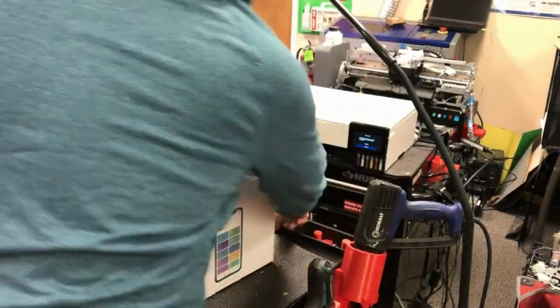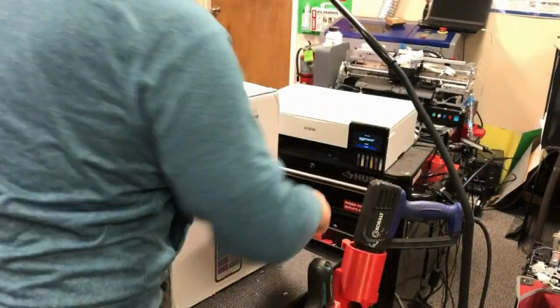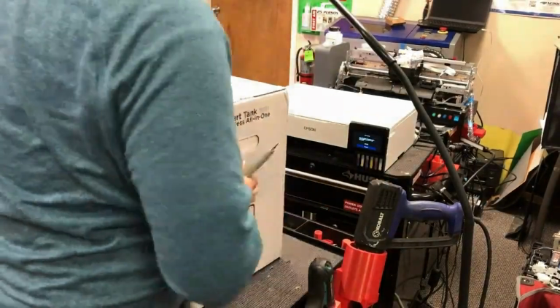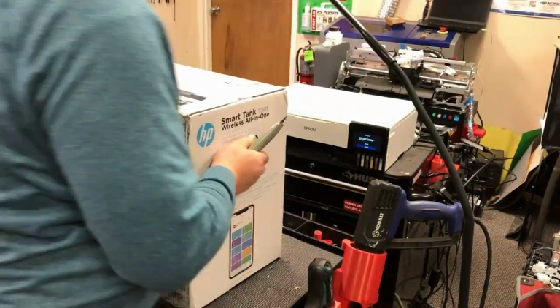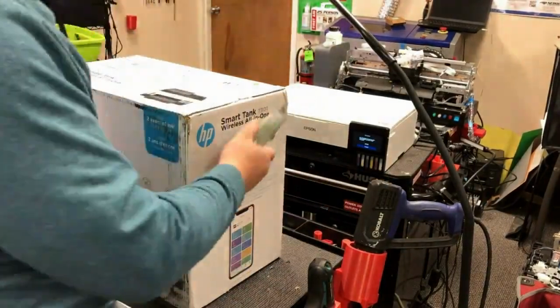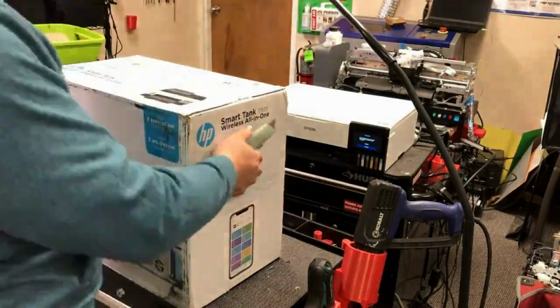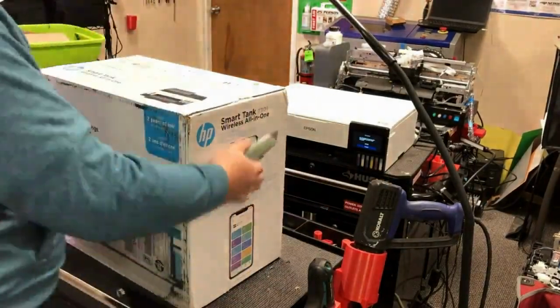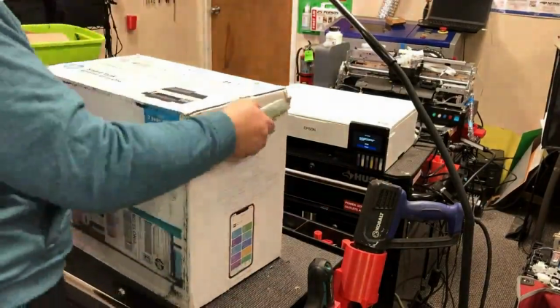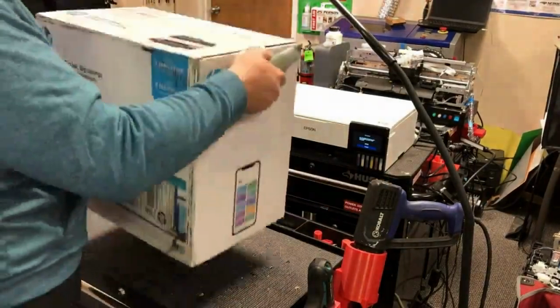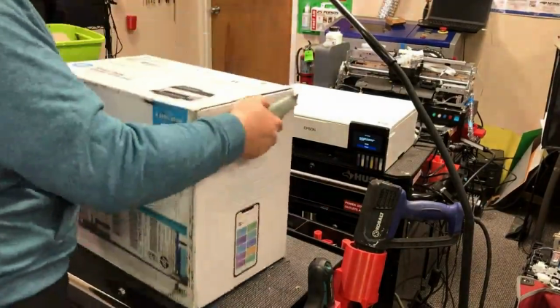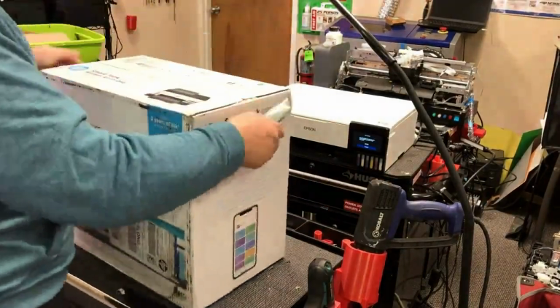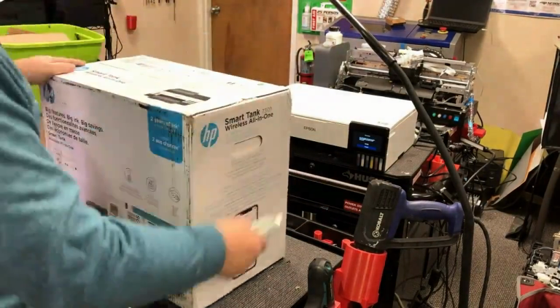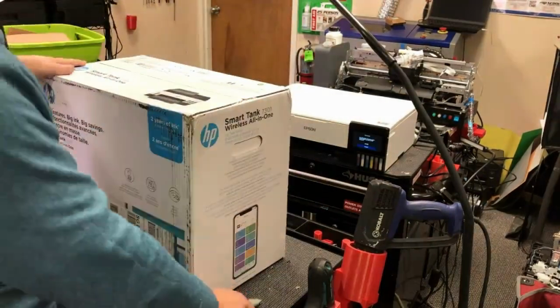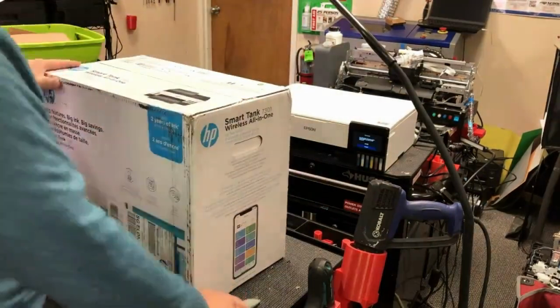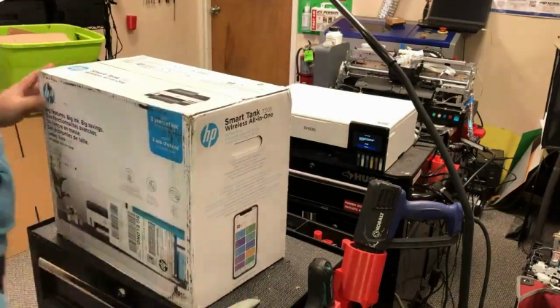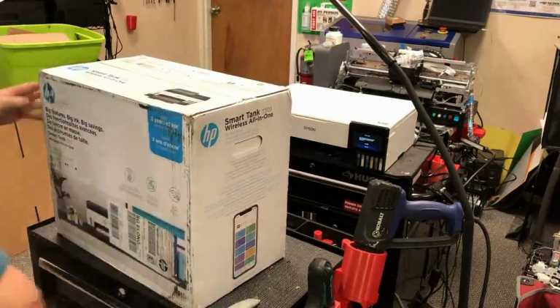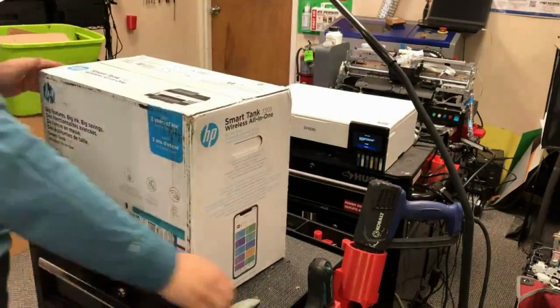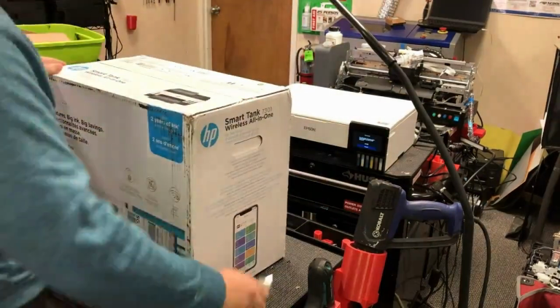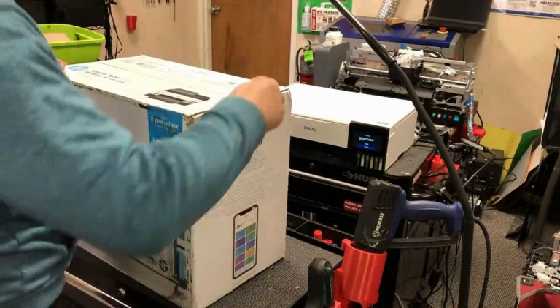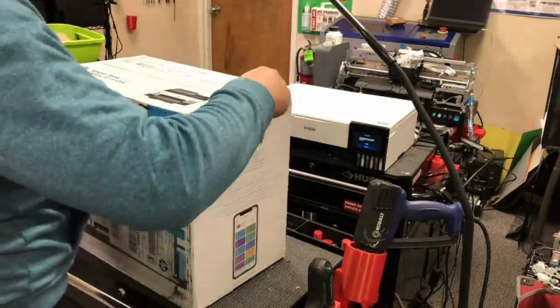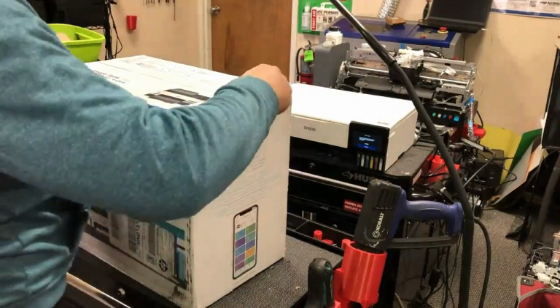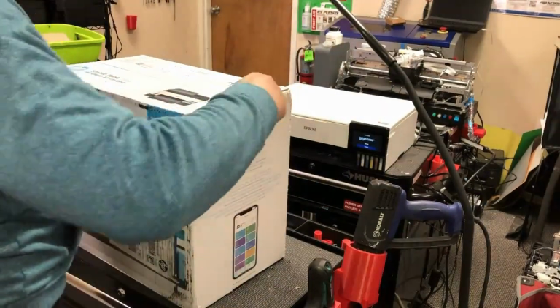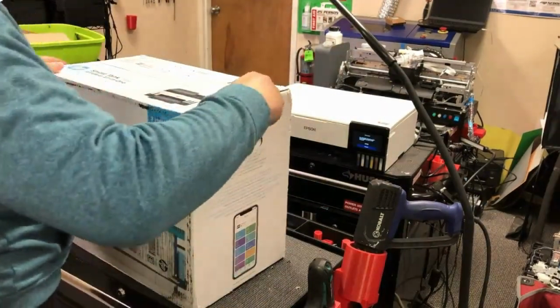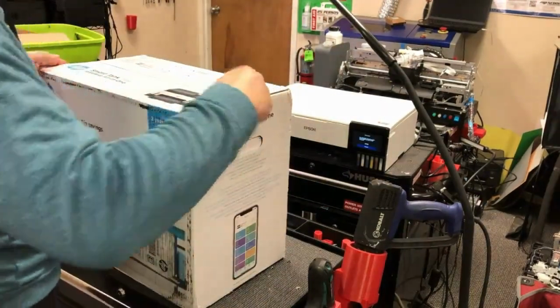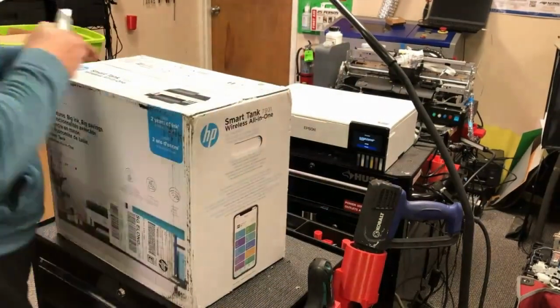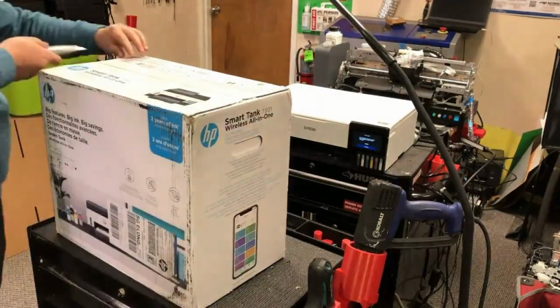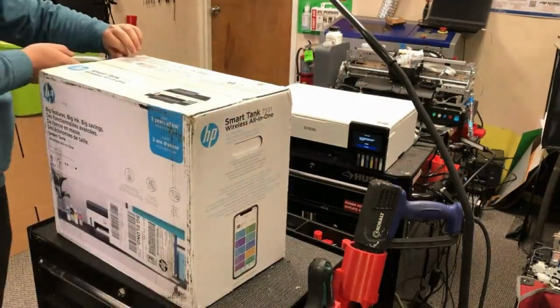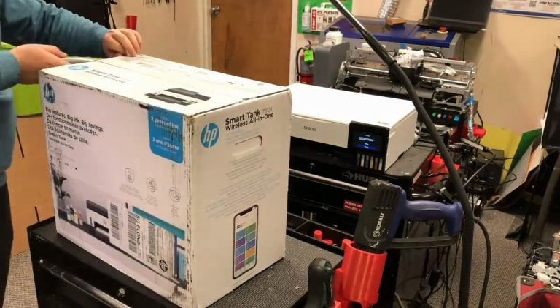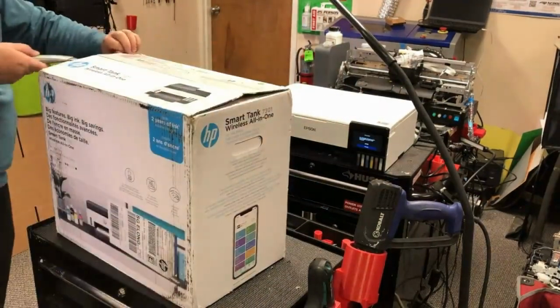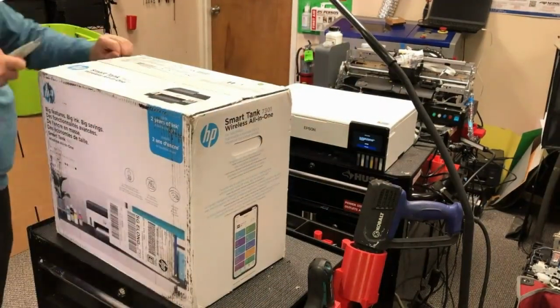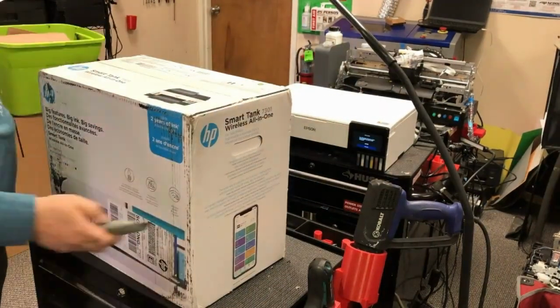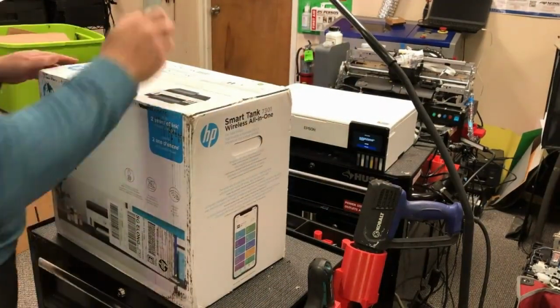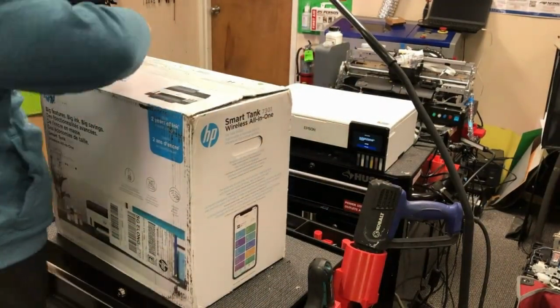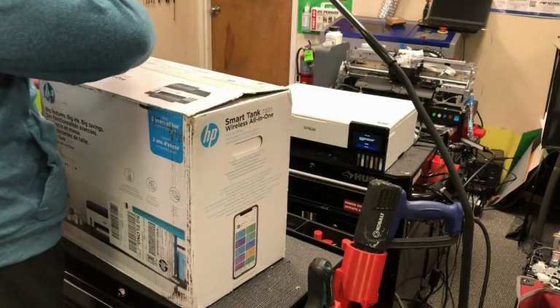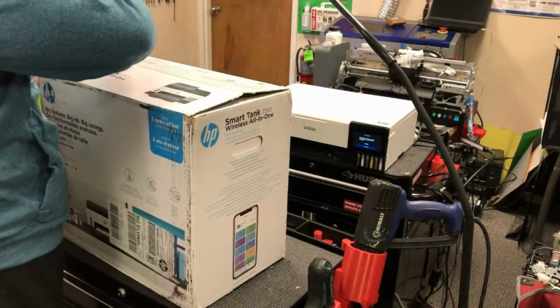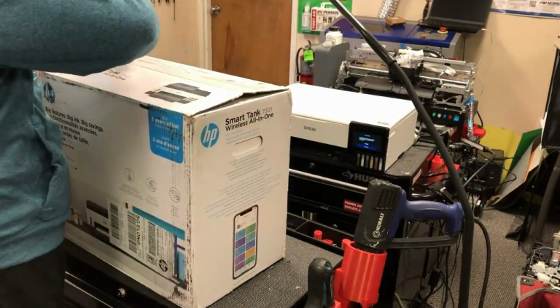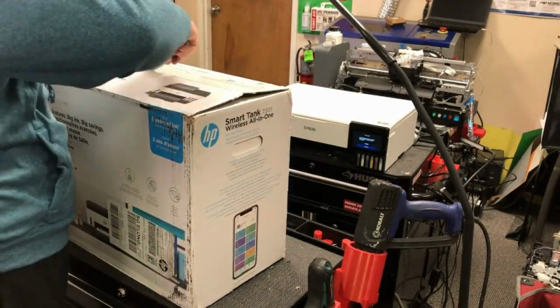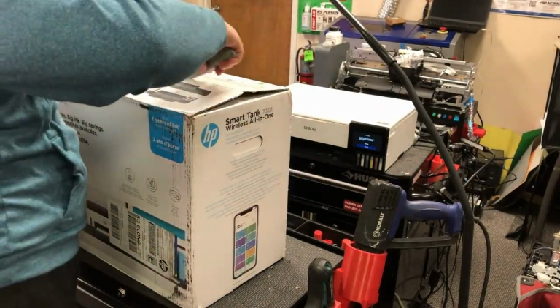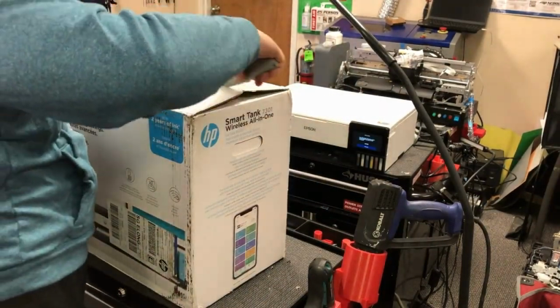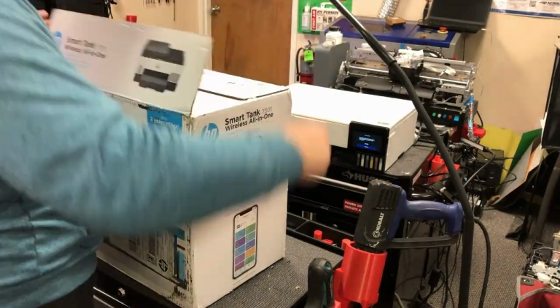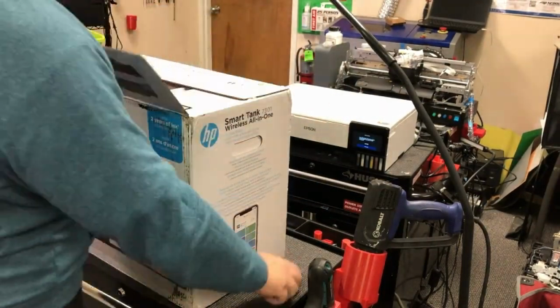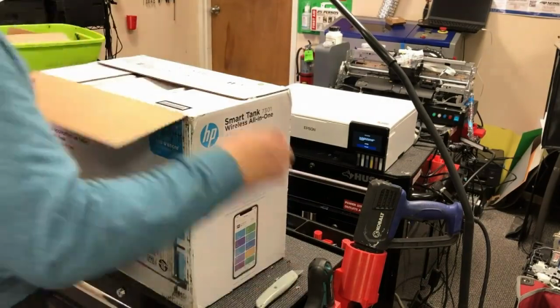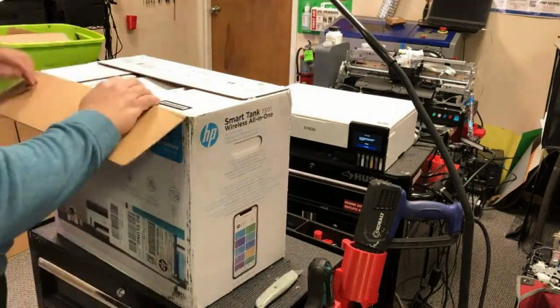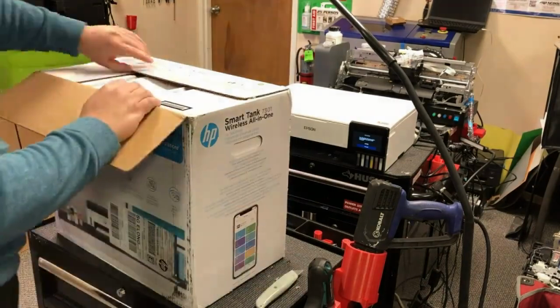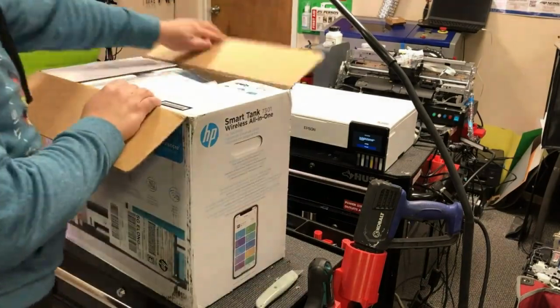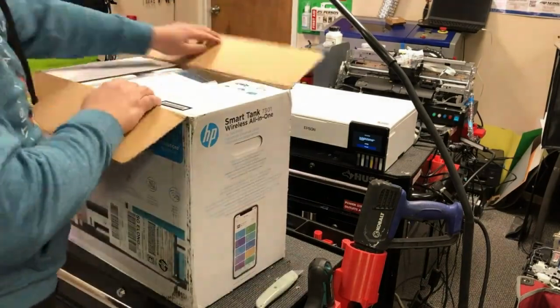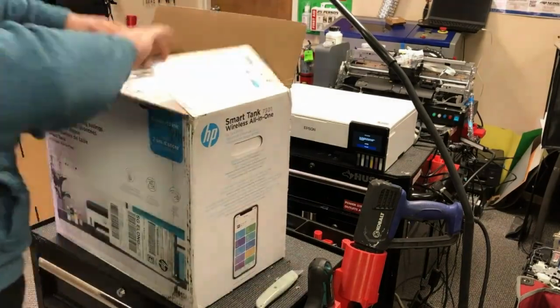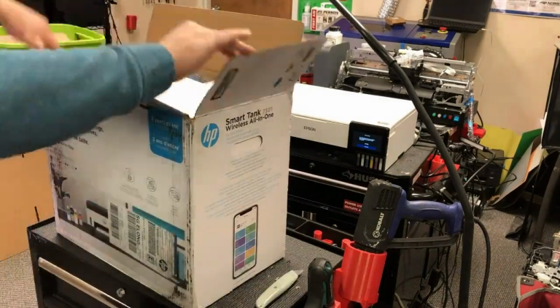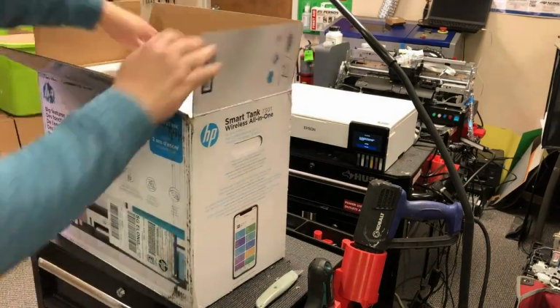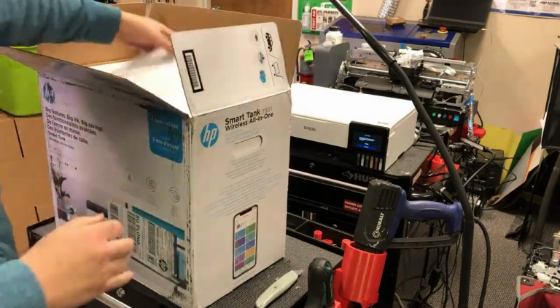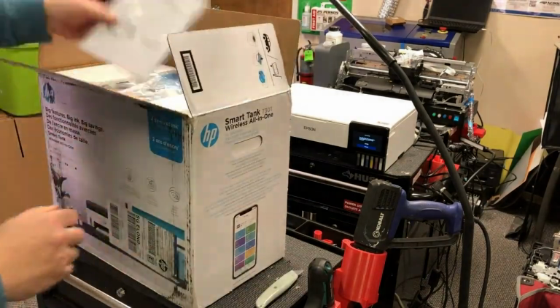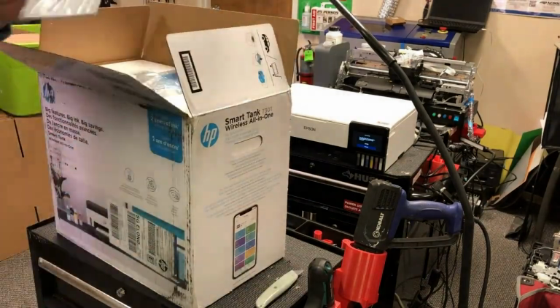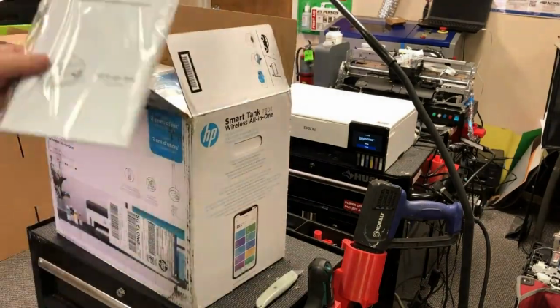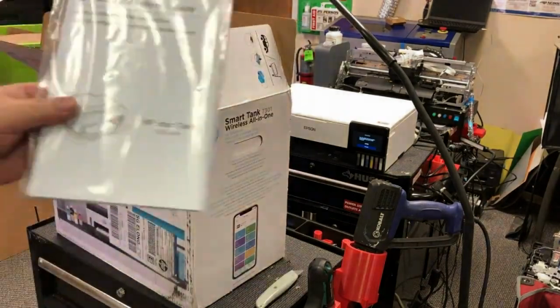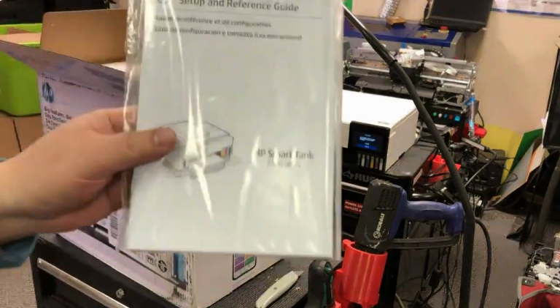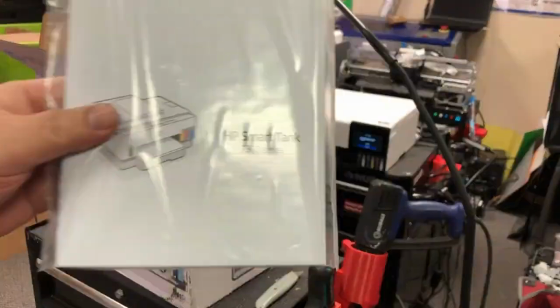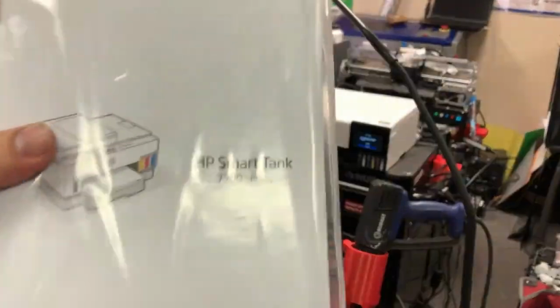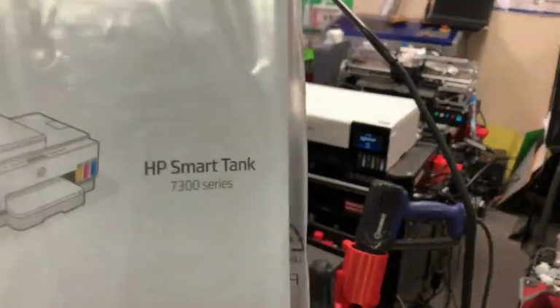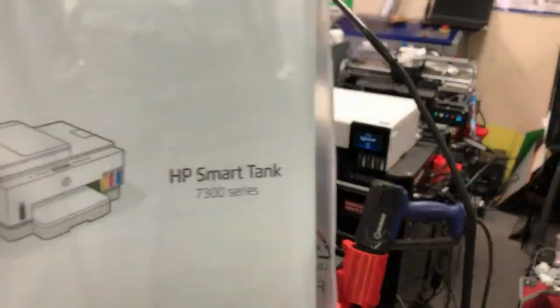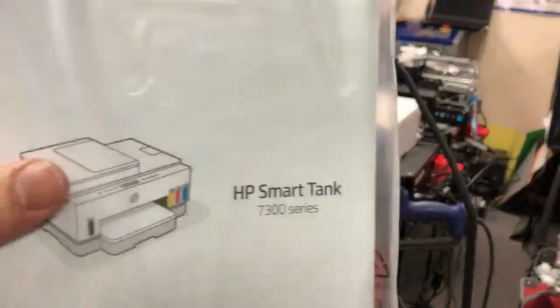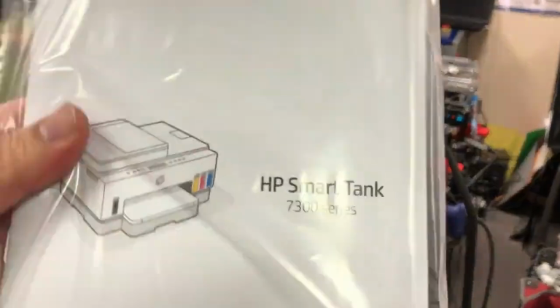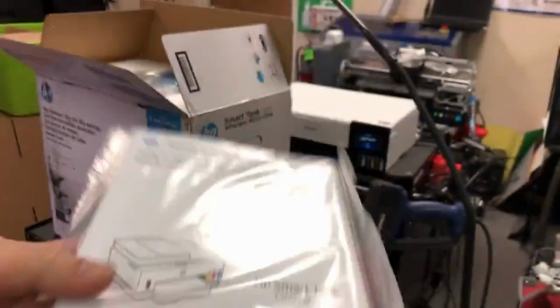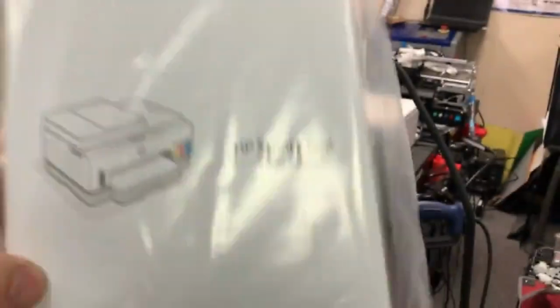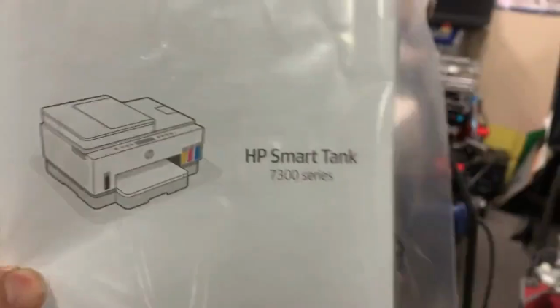Hey guys, it's Kevin. Today we're going to unbox the HP Smart Tank 7301.